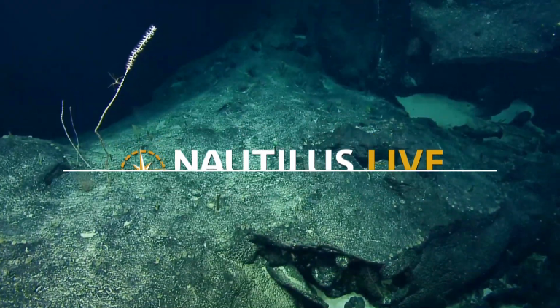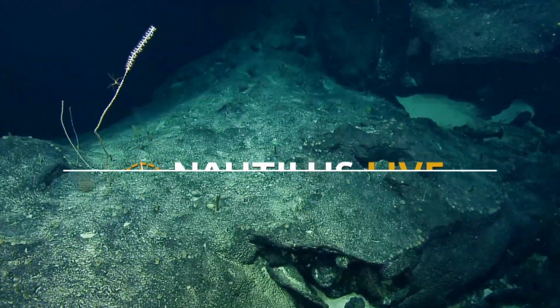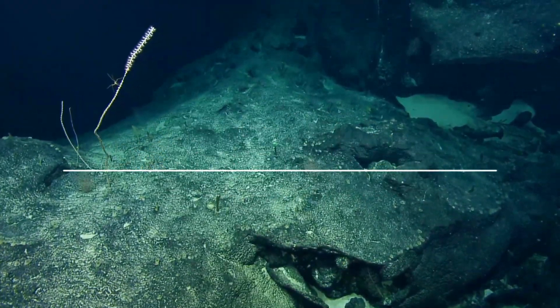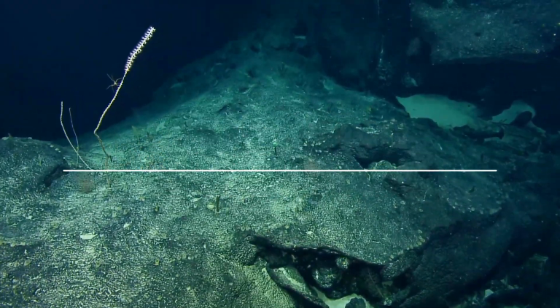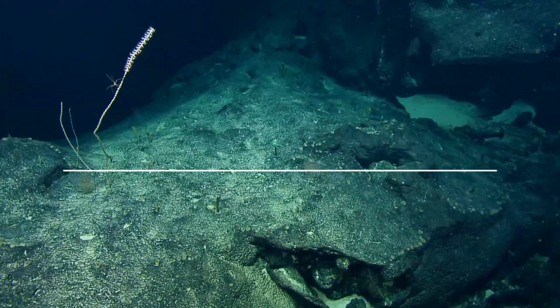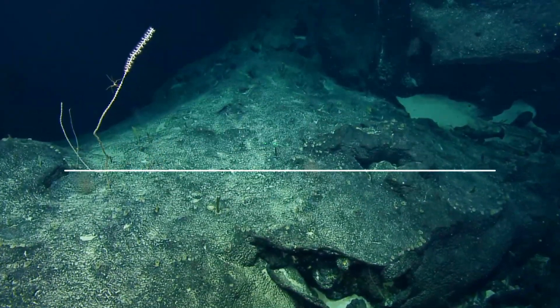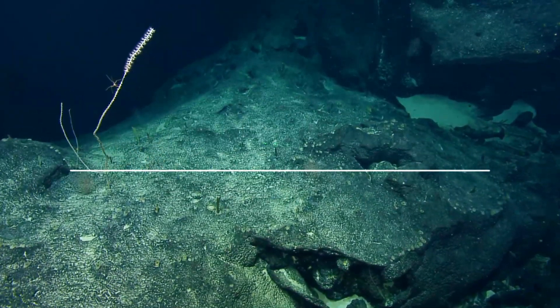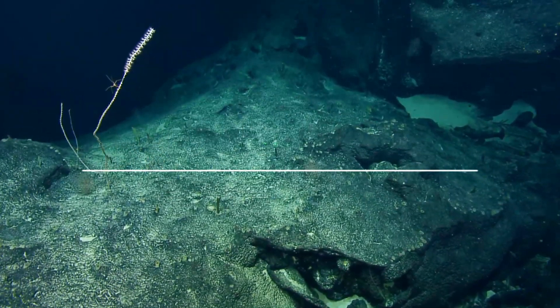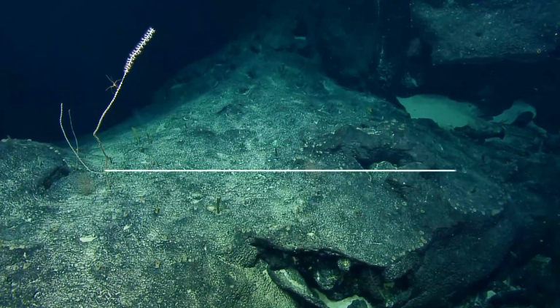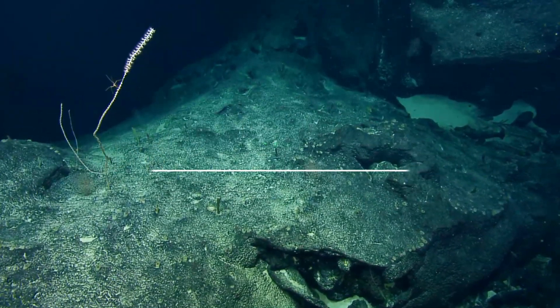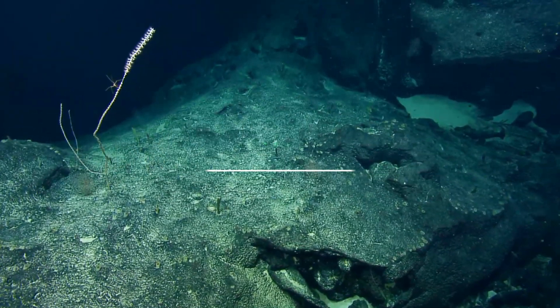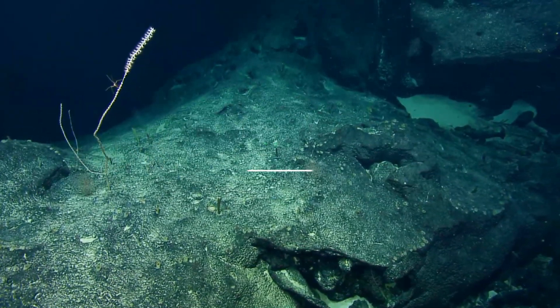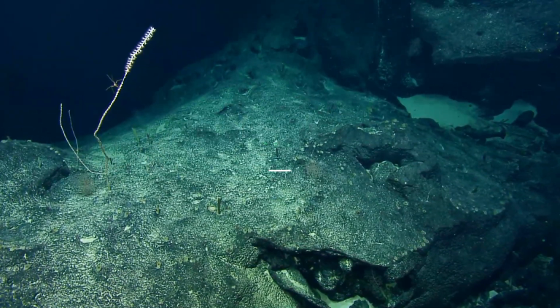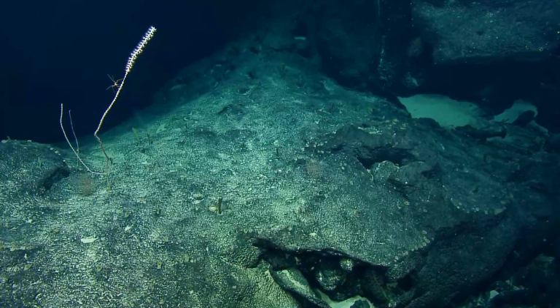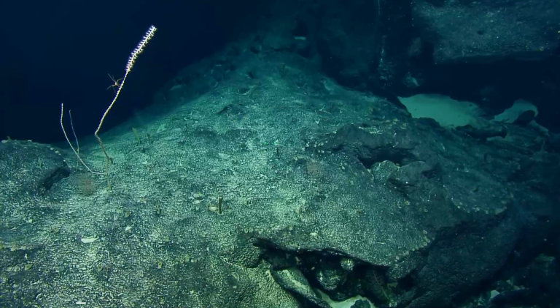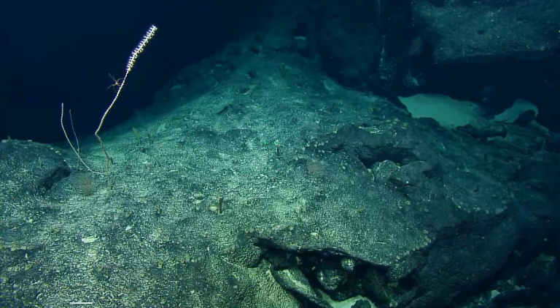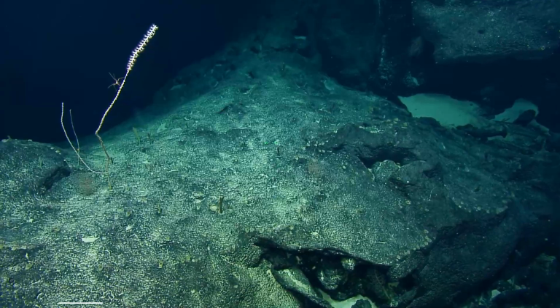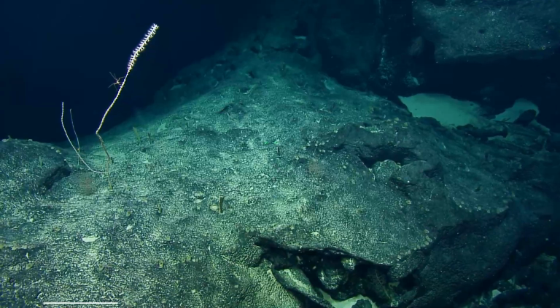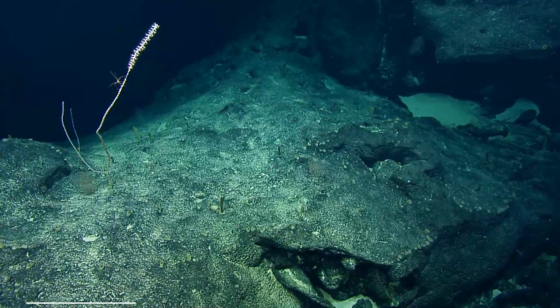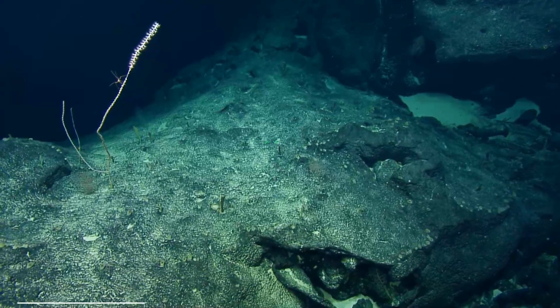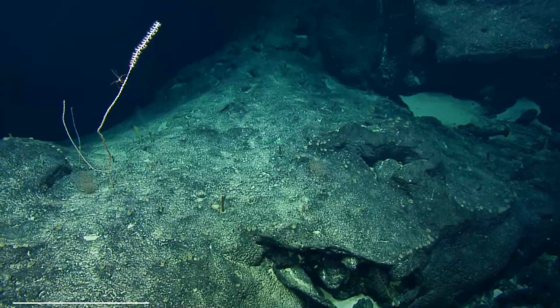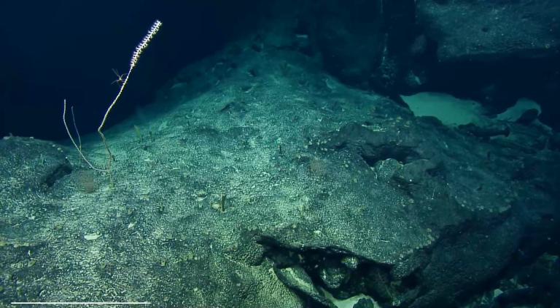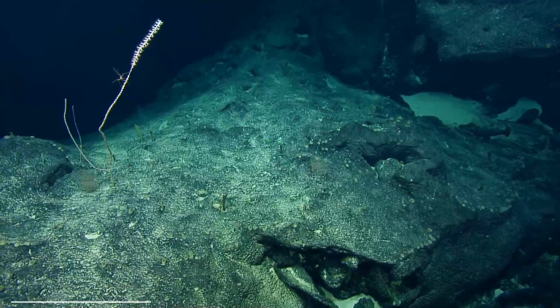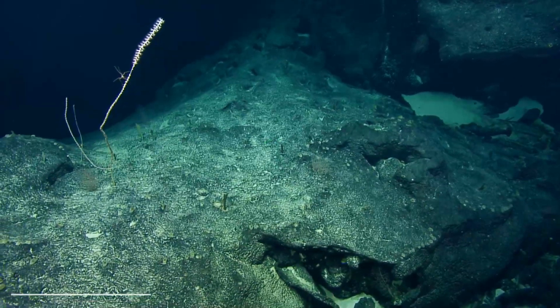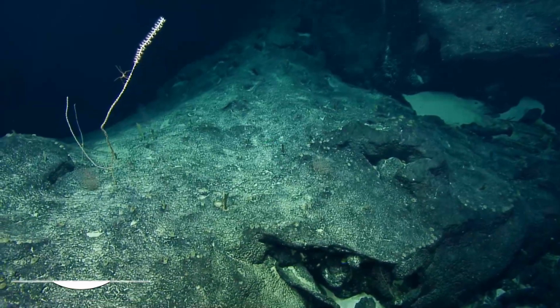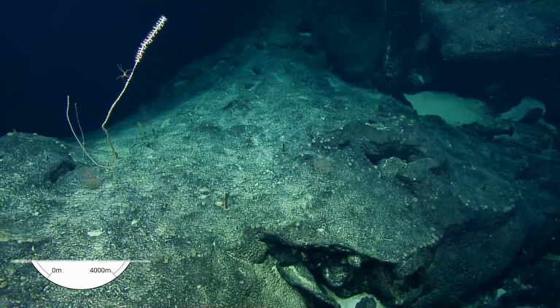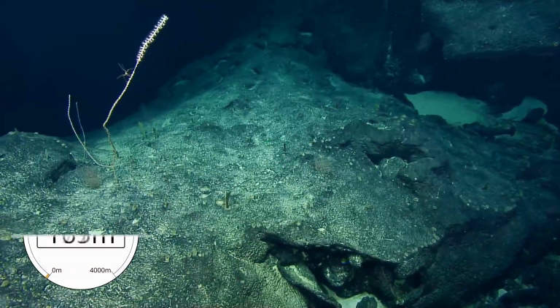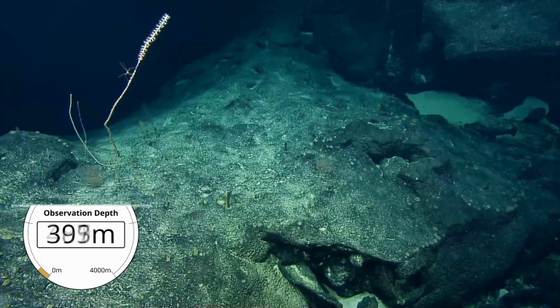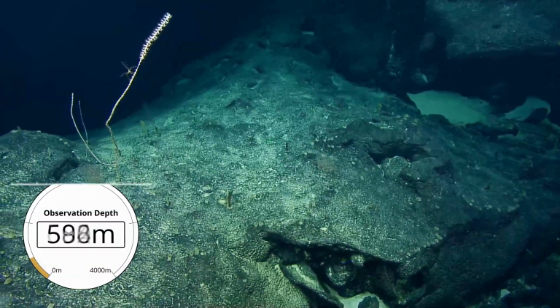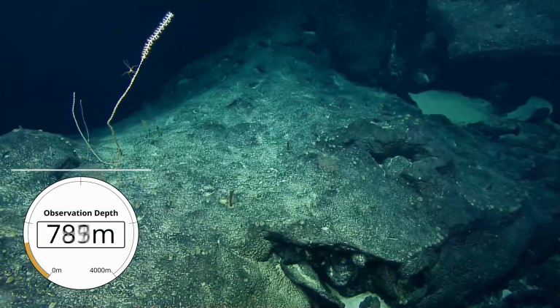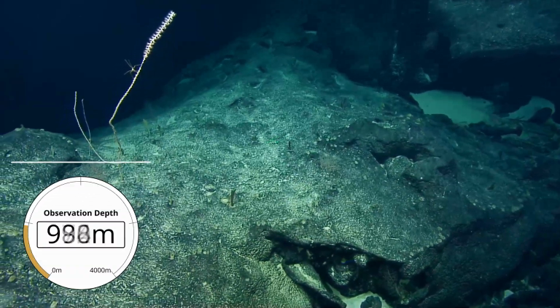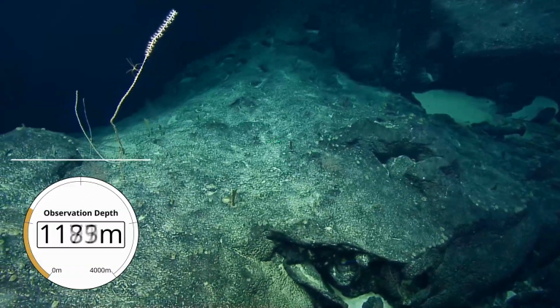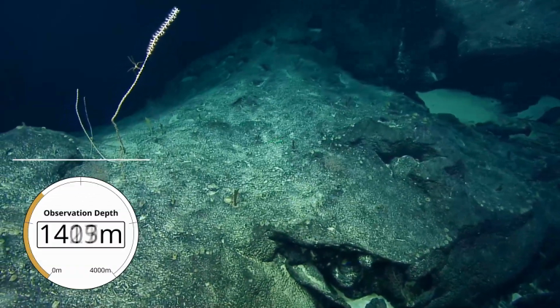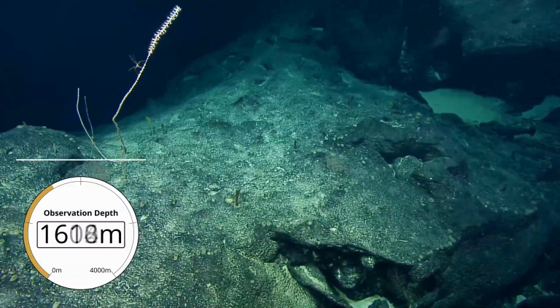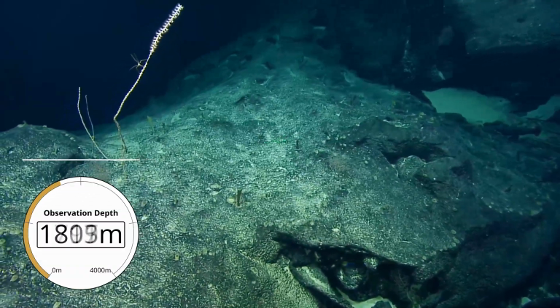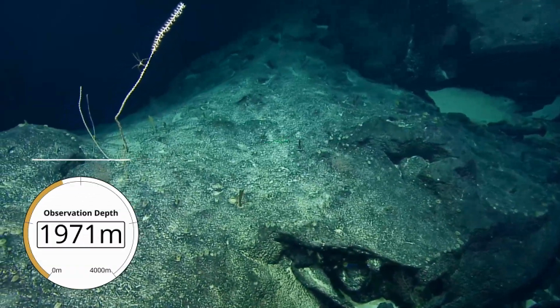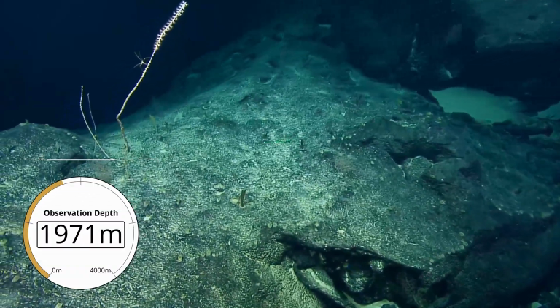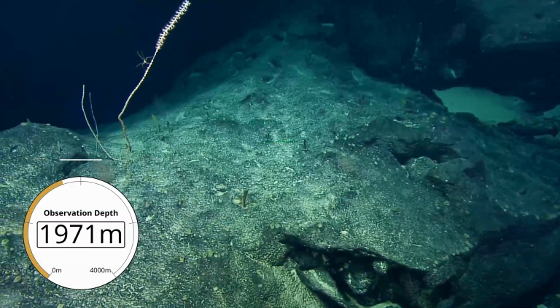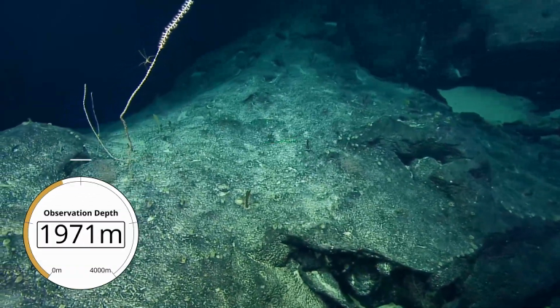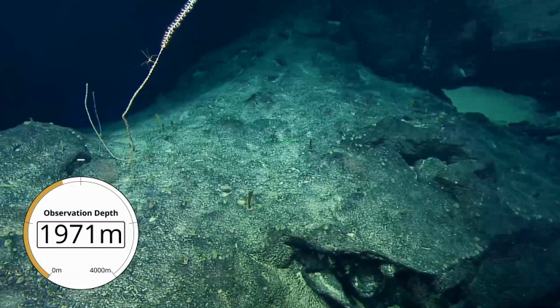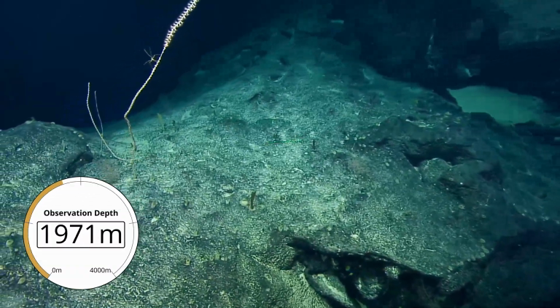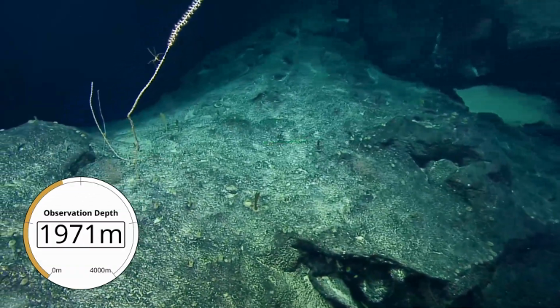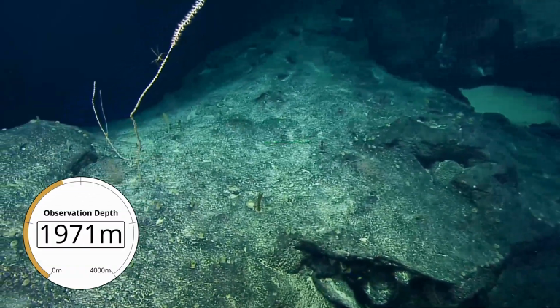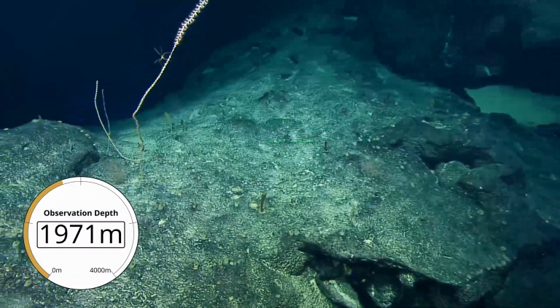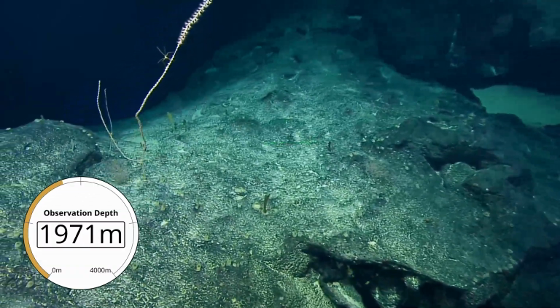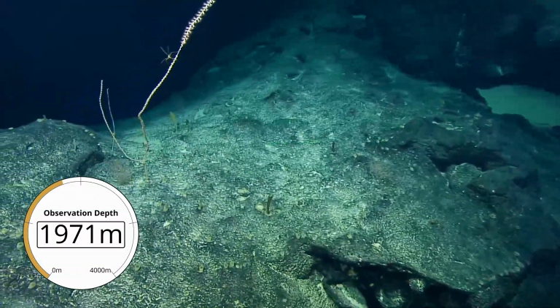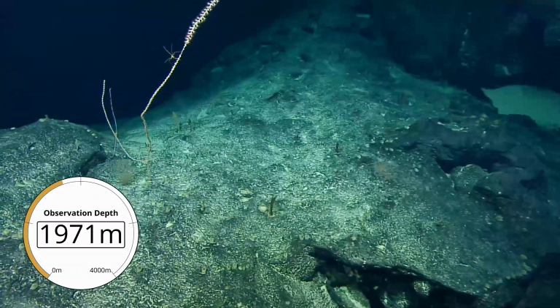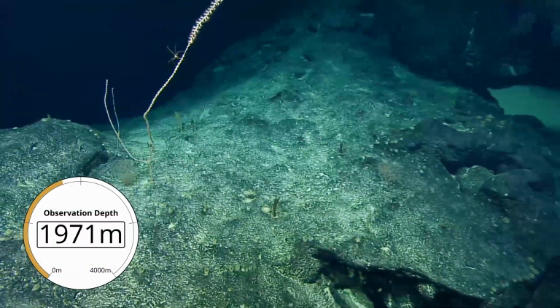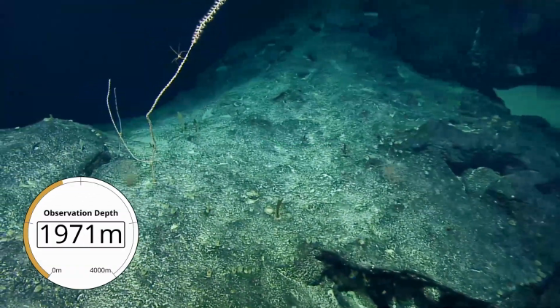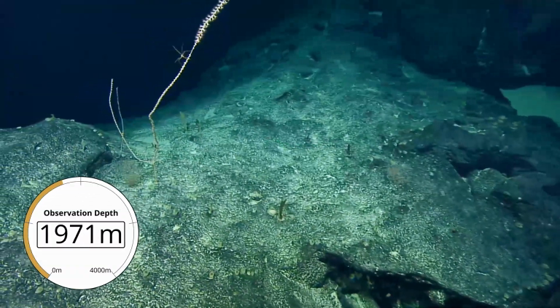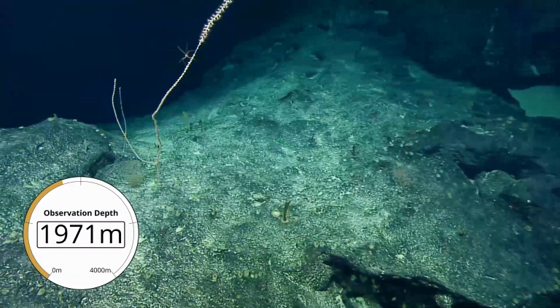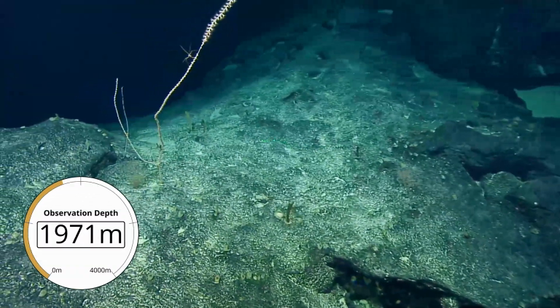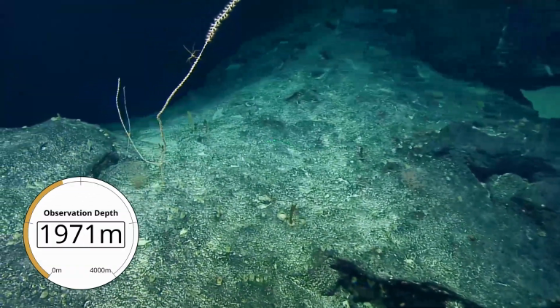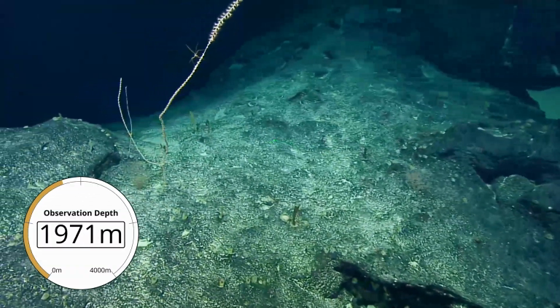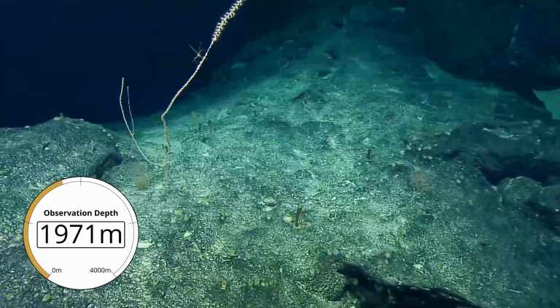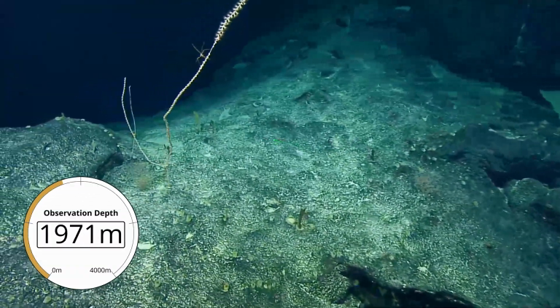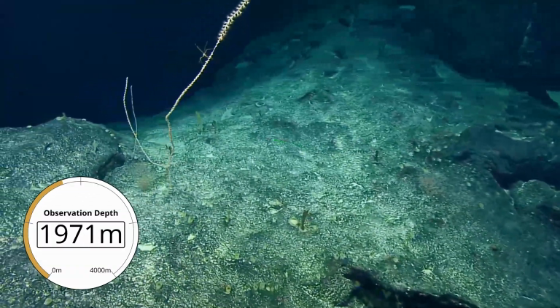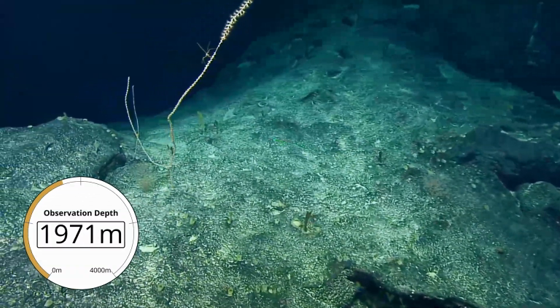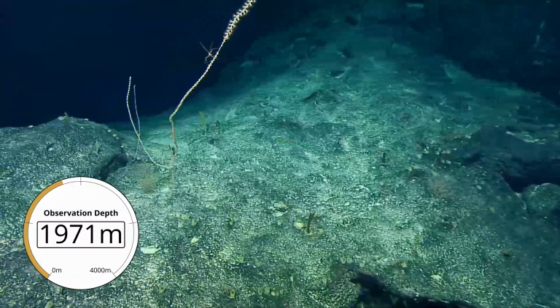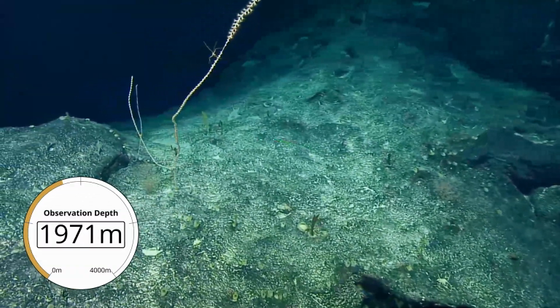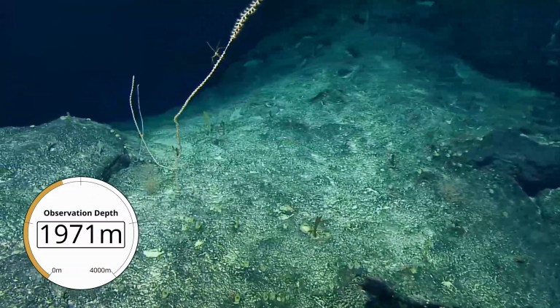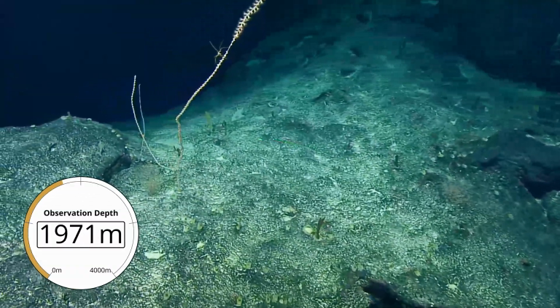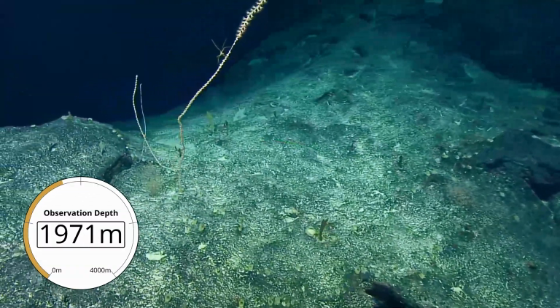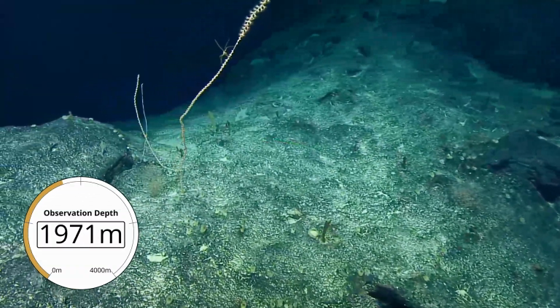Sea spider! Sea spider, yeah. I love me a good sea spider. How cool, look at that.